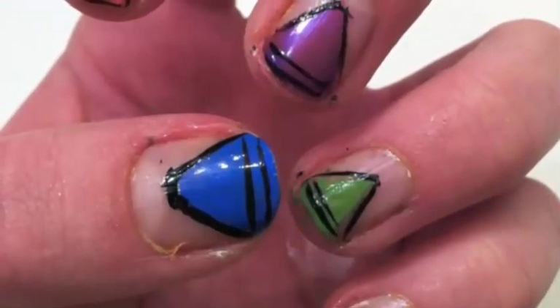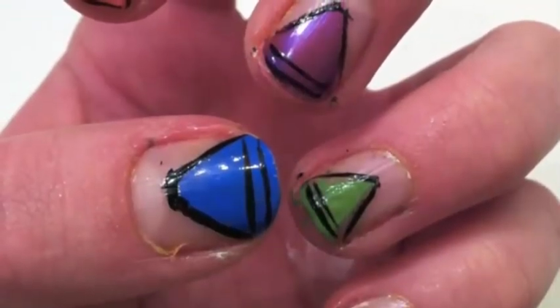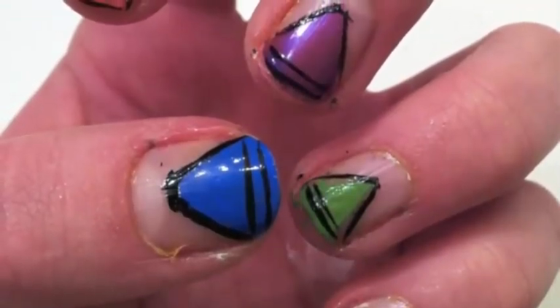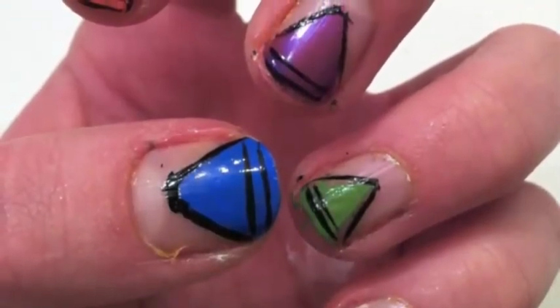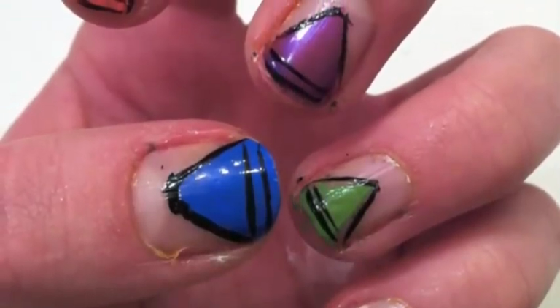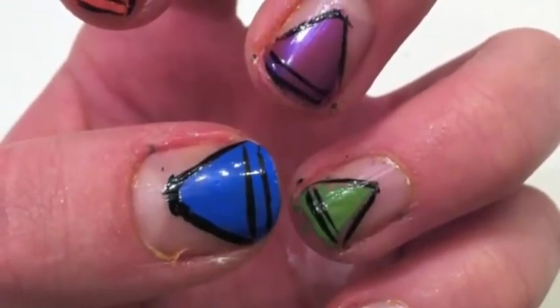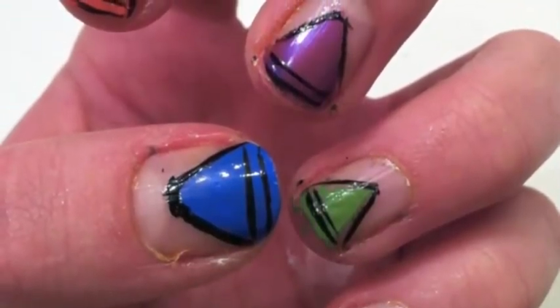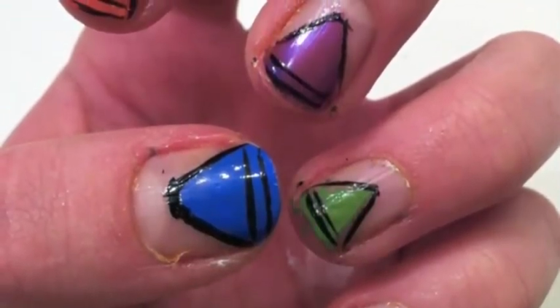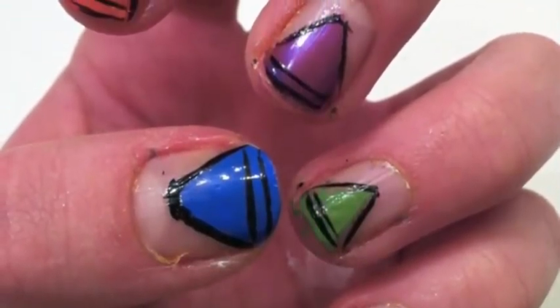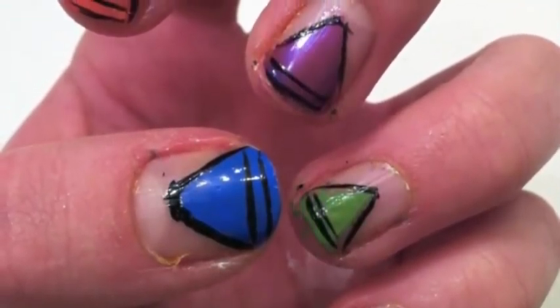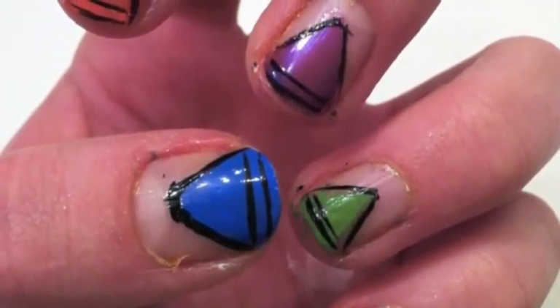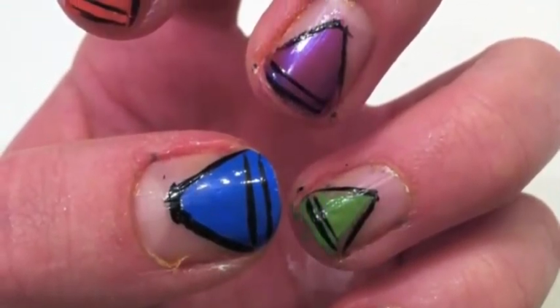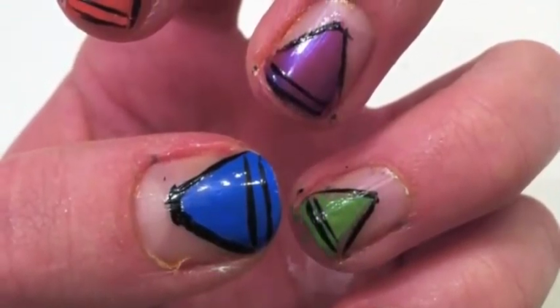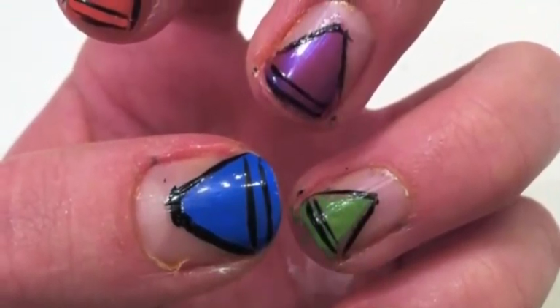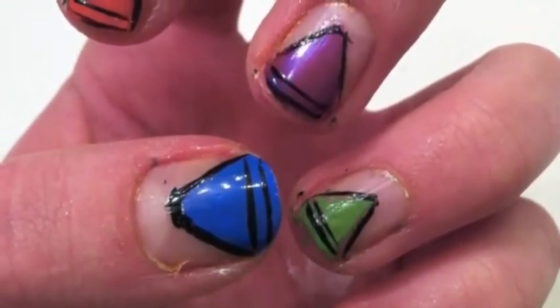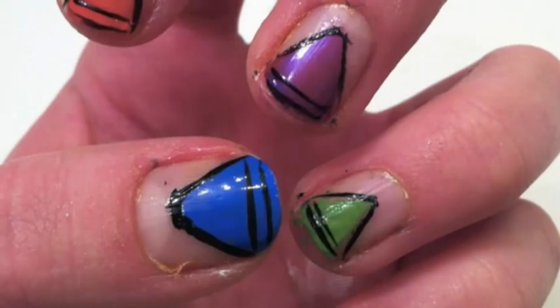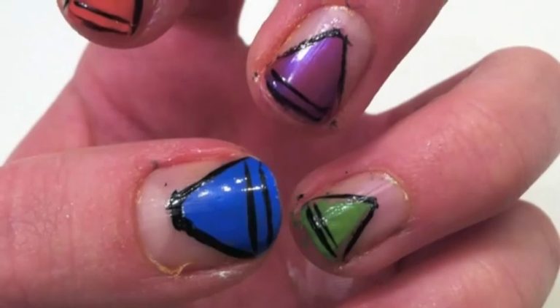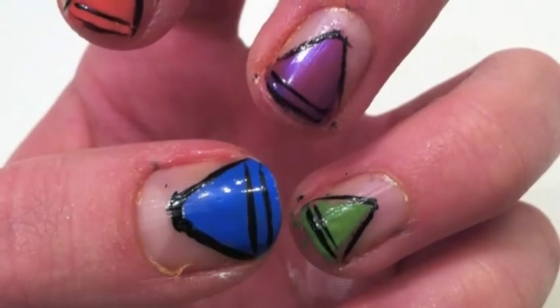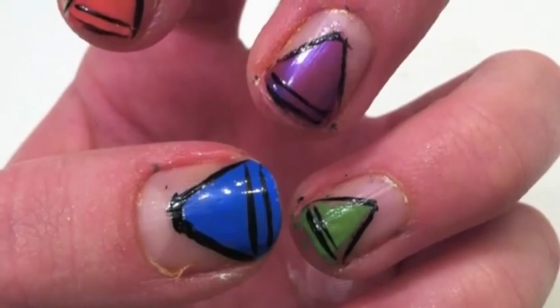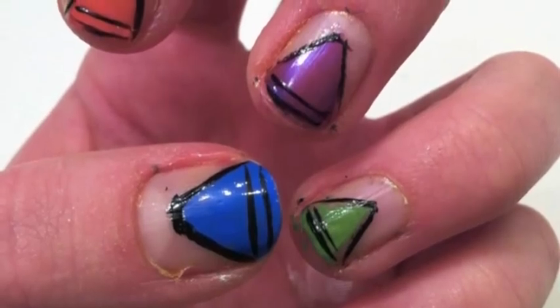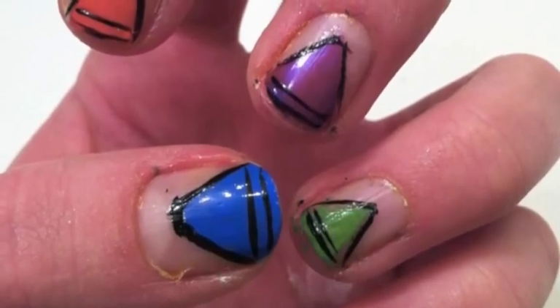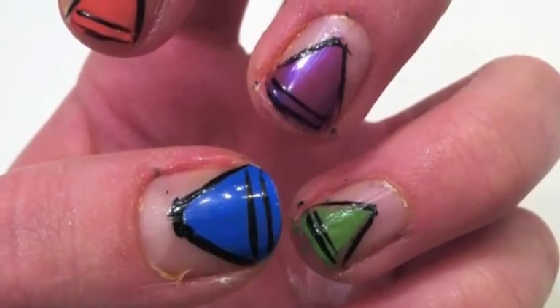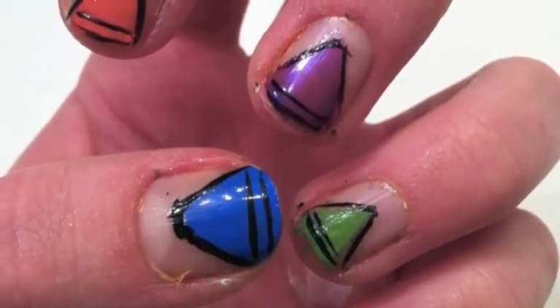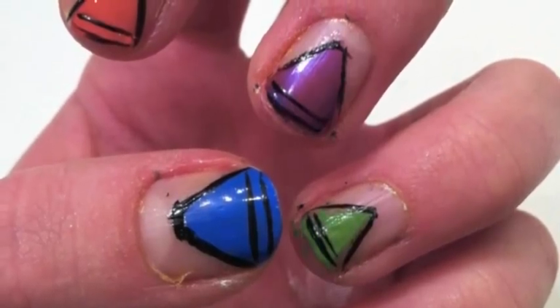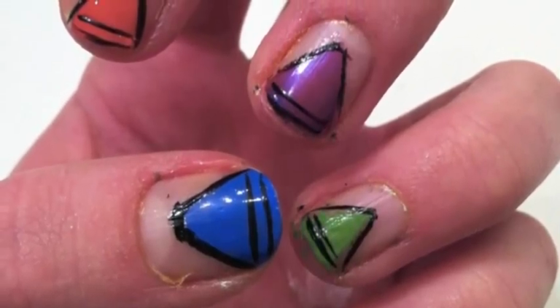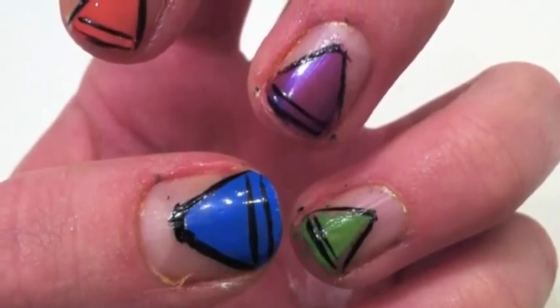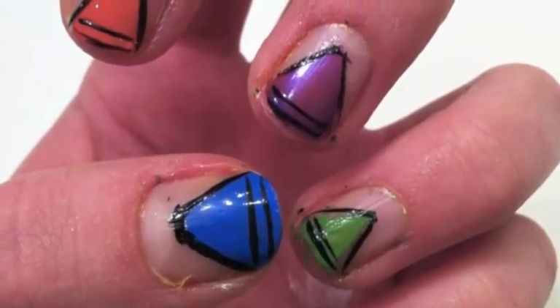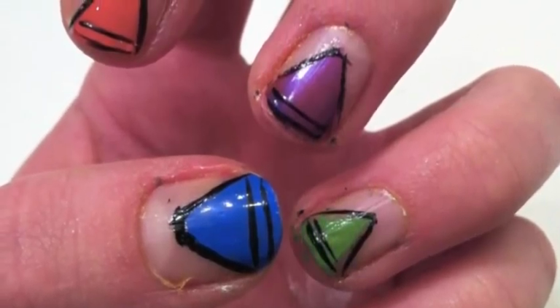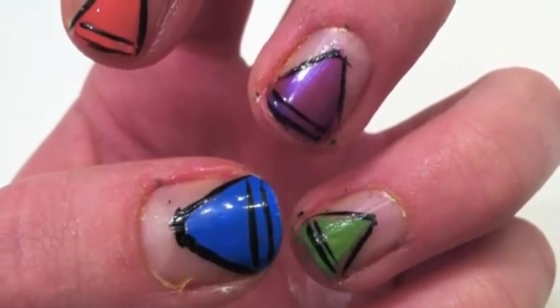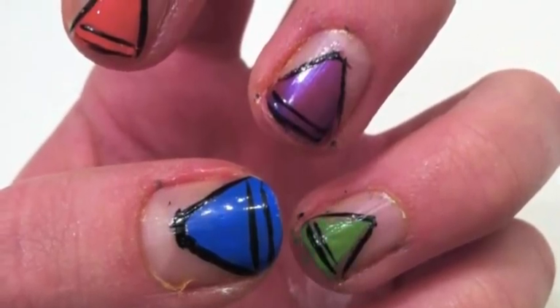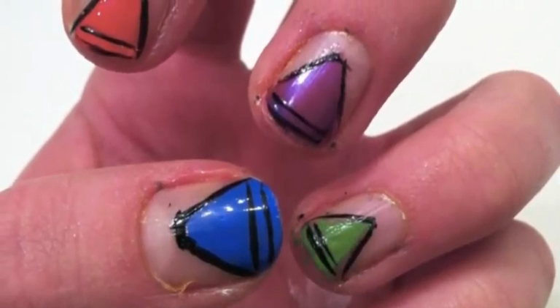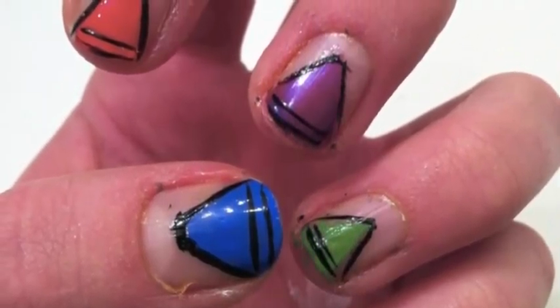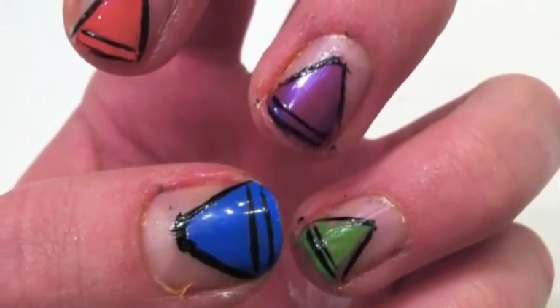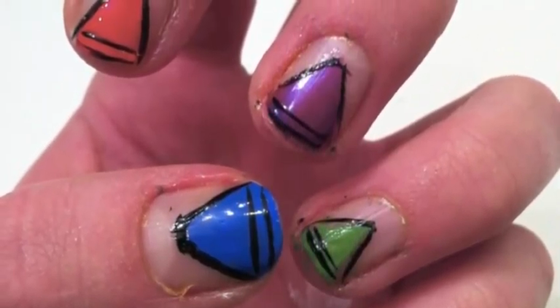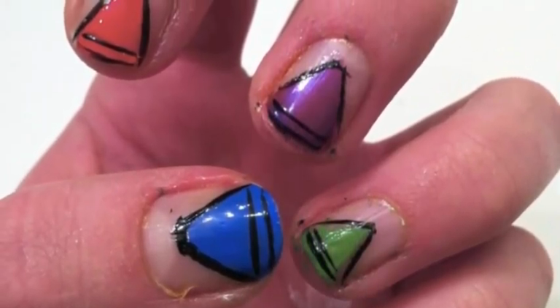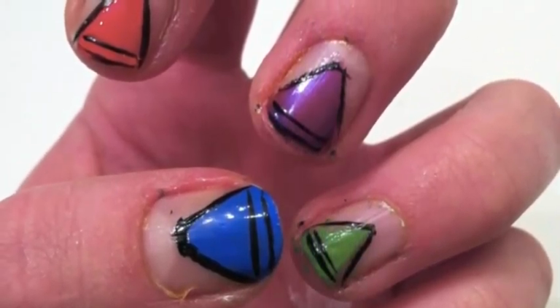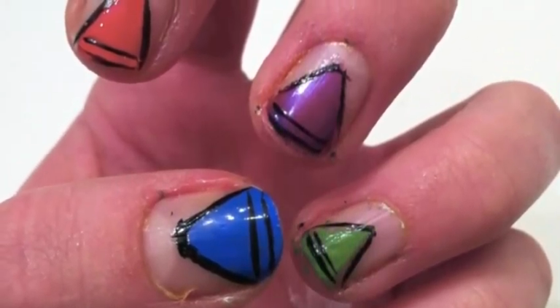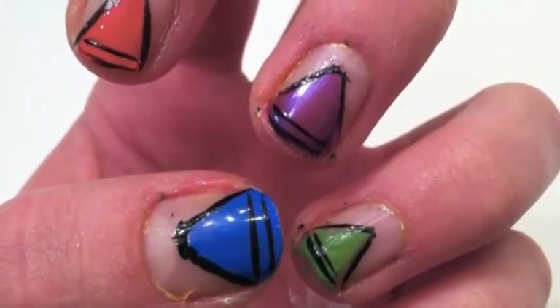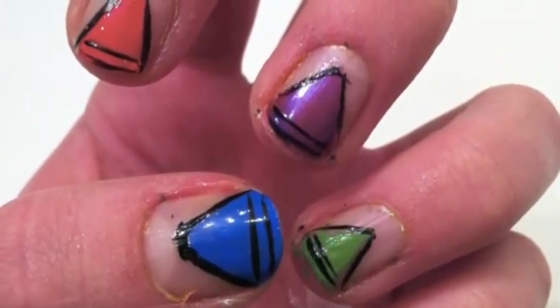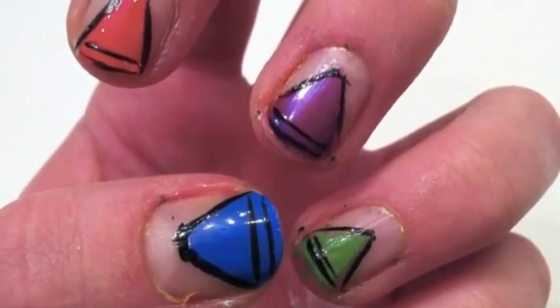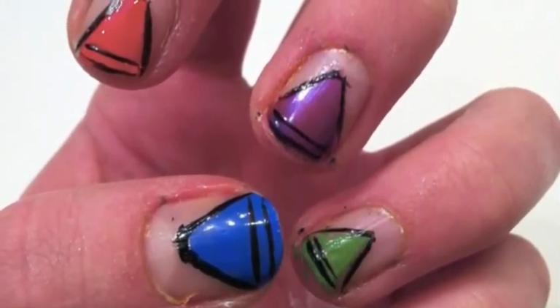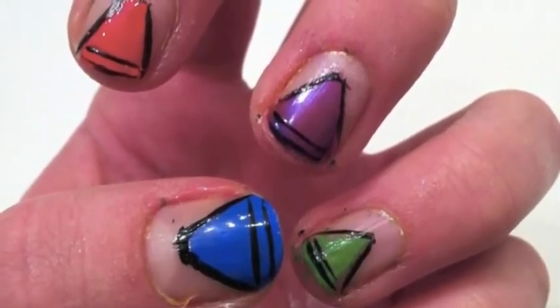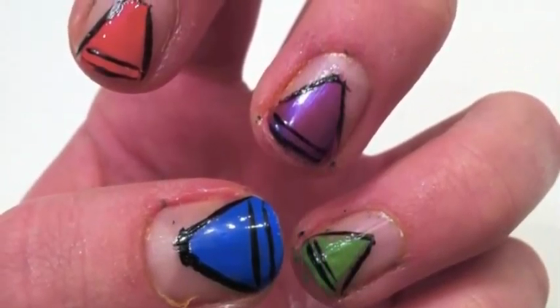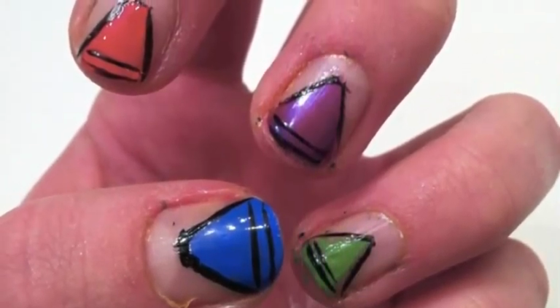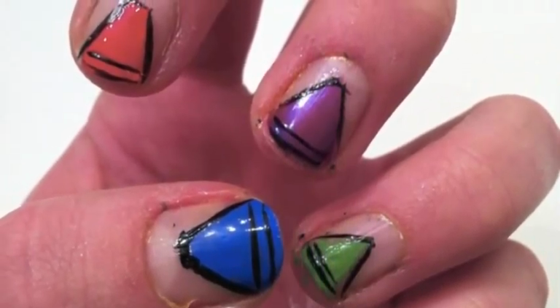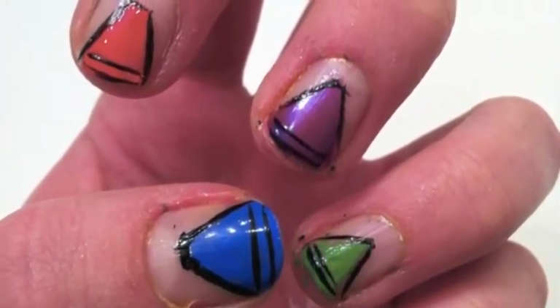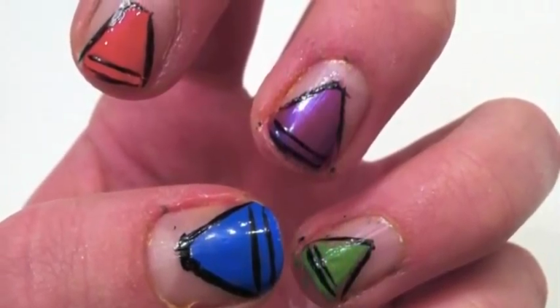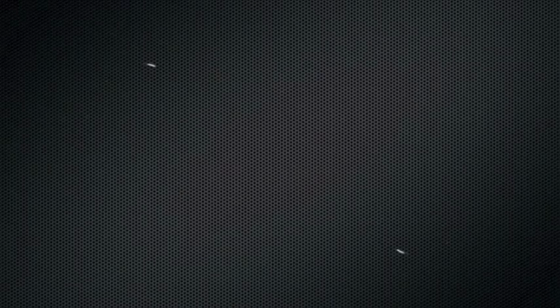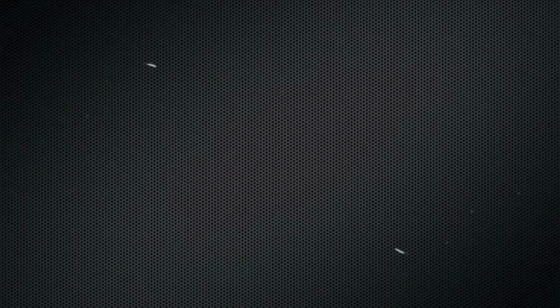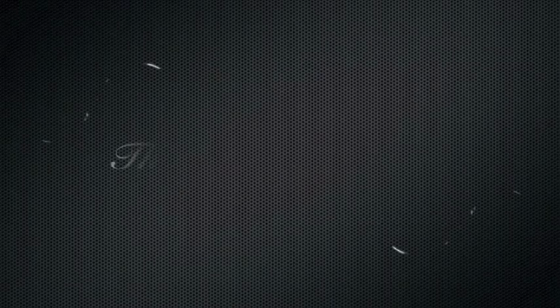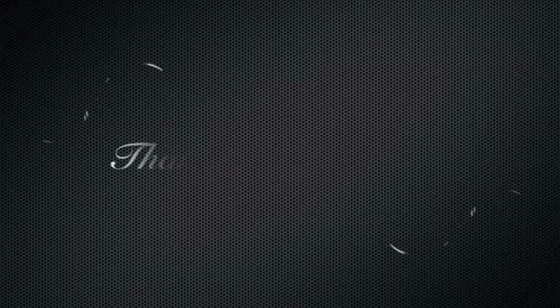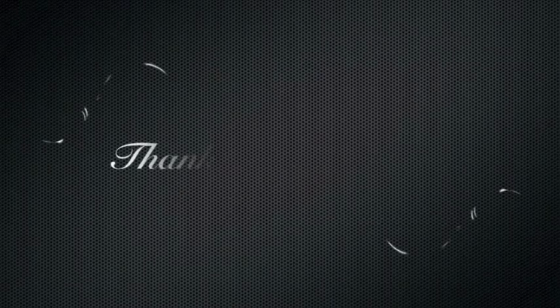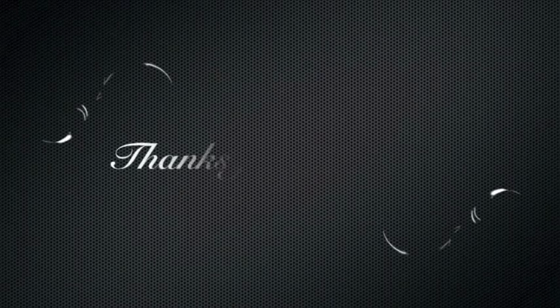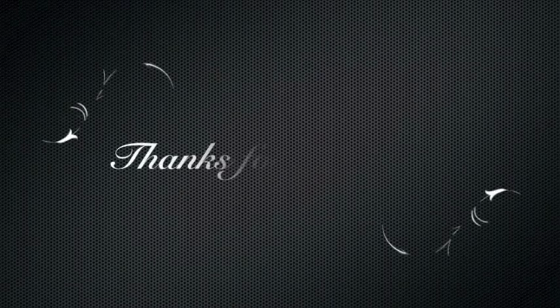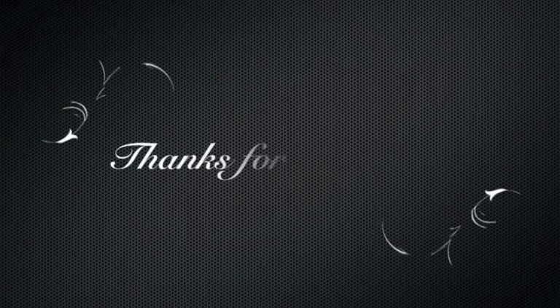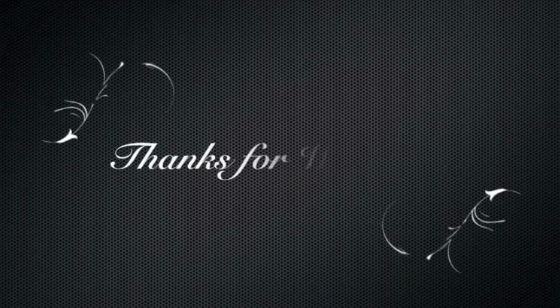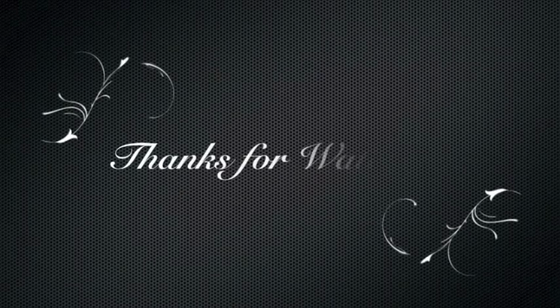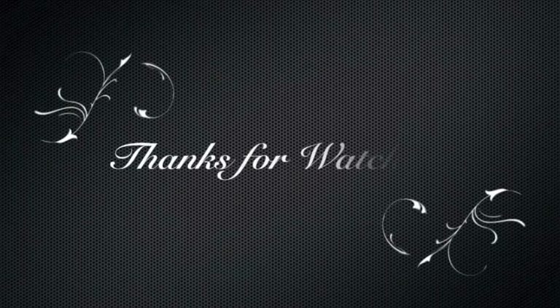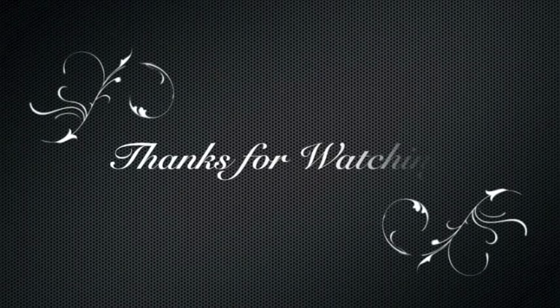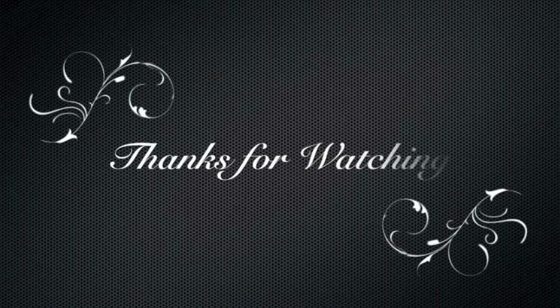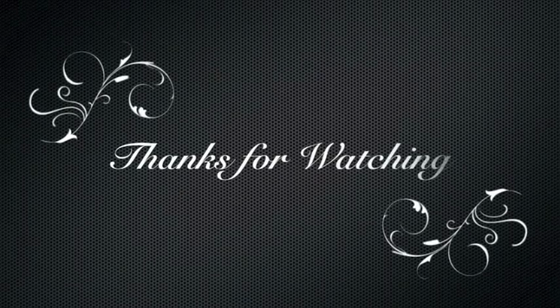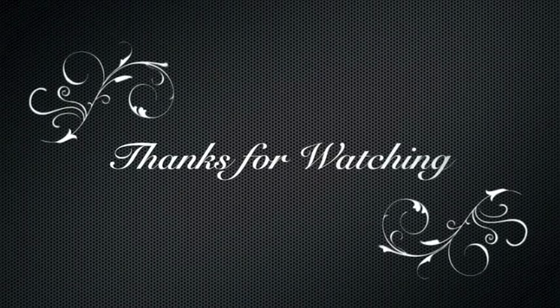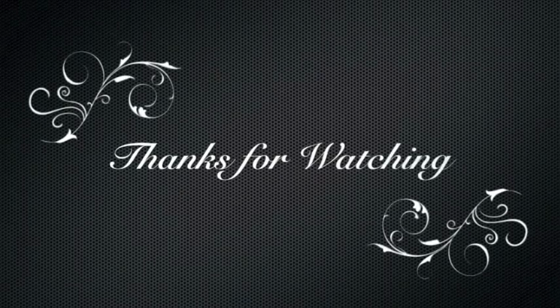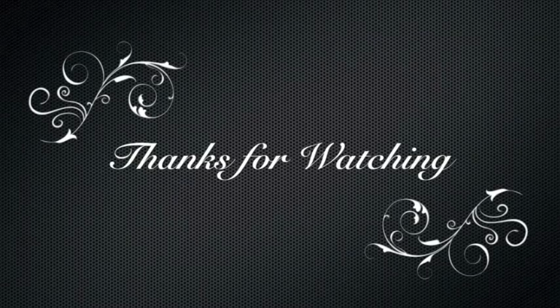Please put your suggestions below and subscribe. I hope you enjoyed this video. Thanks for watching! See you next time.